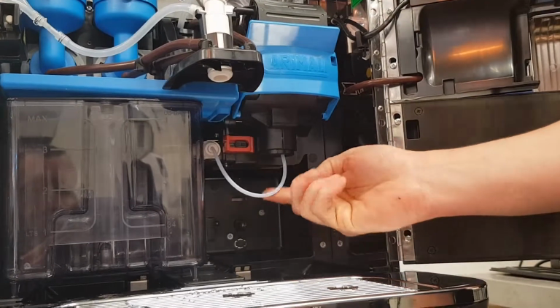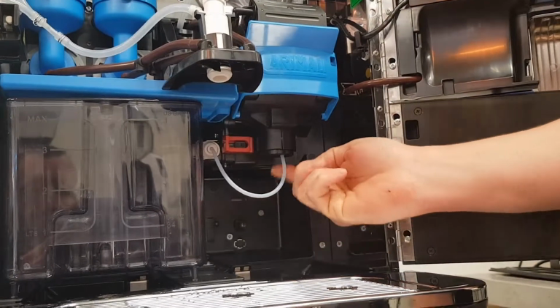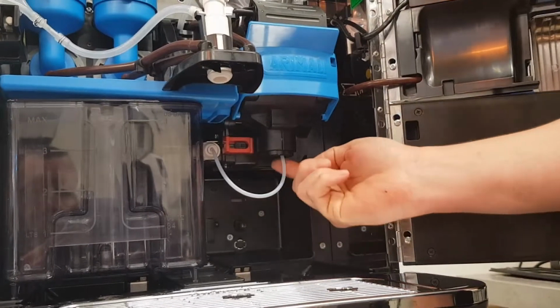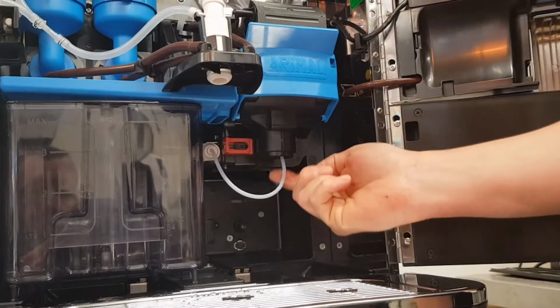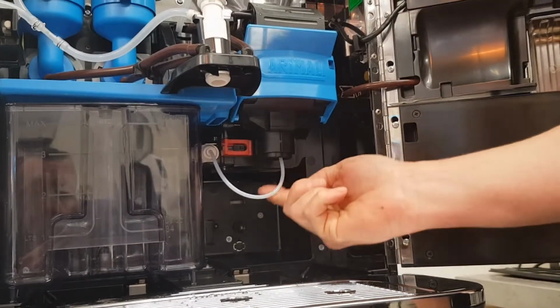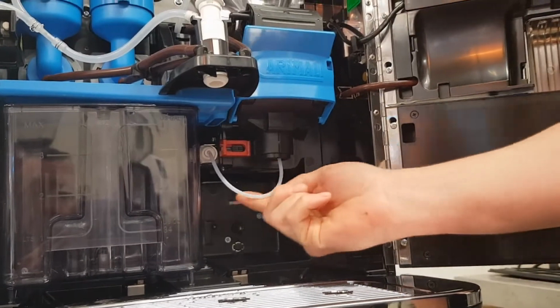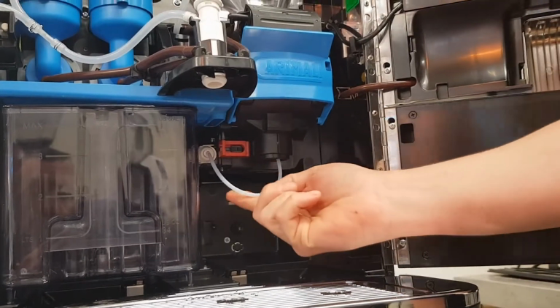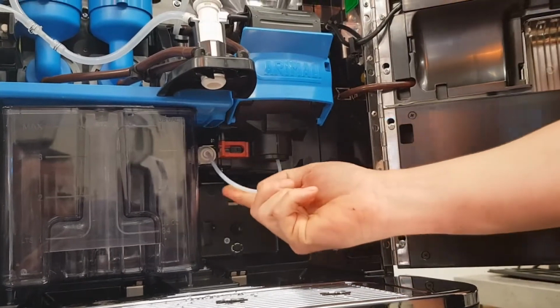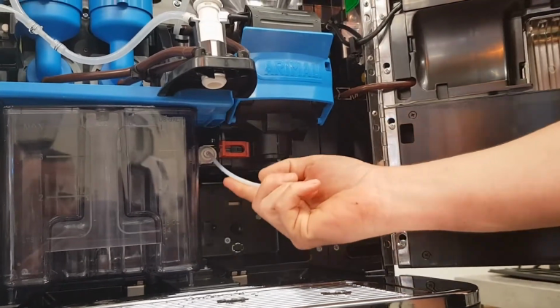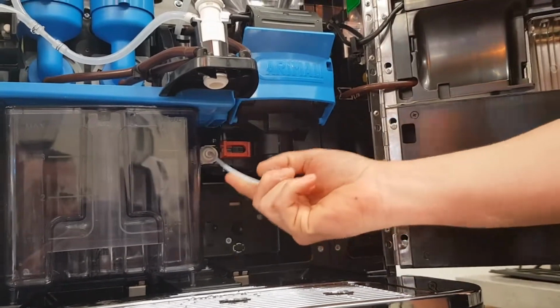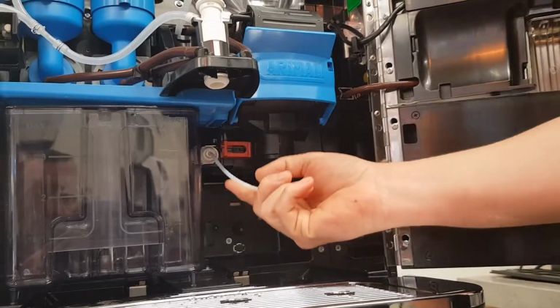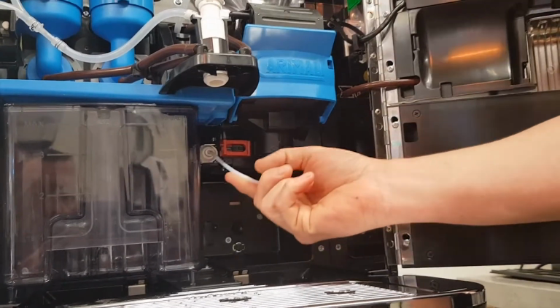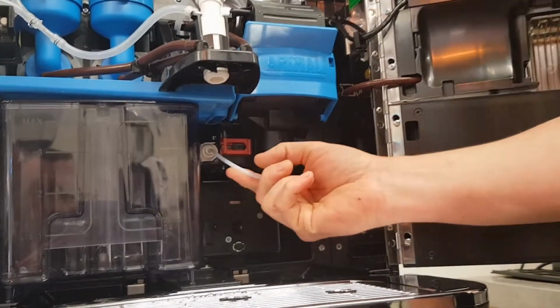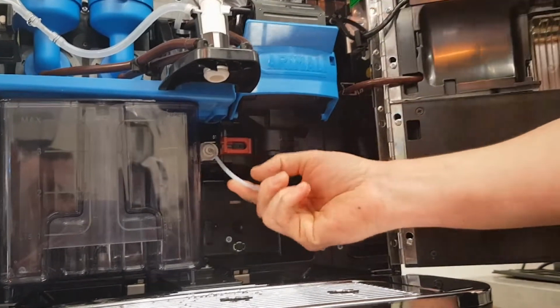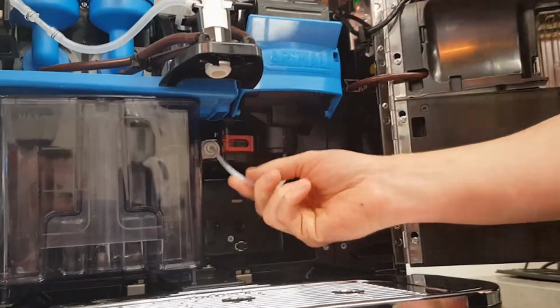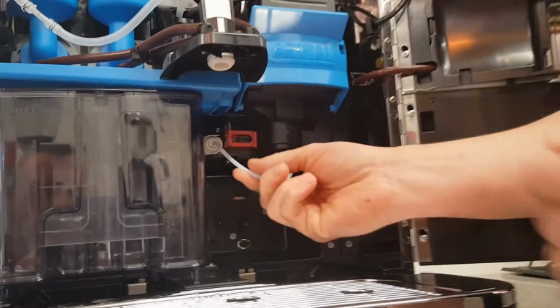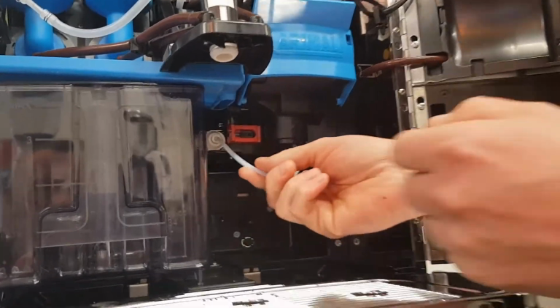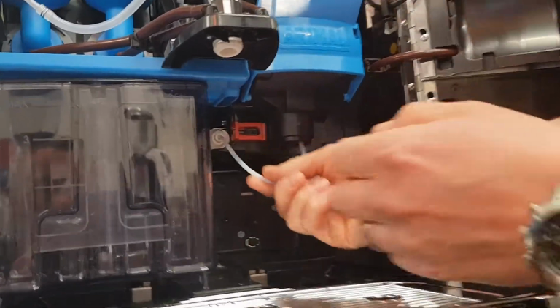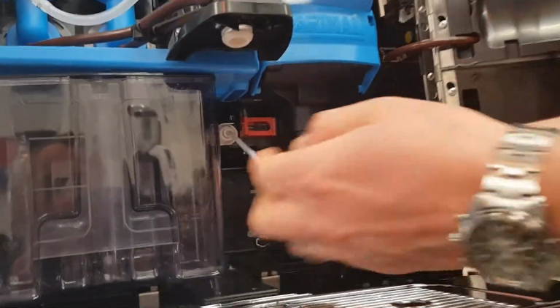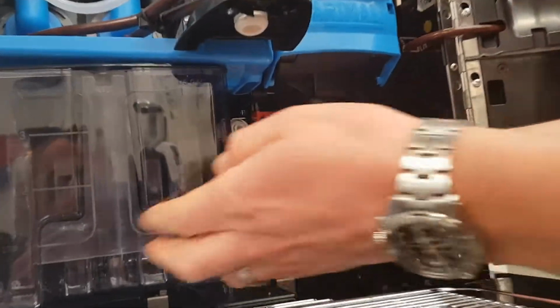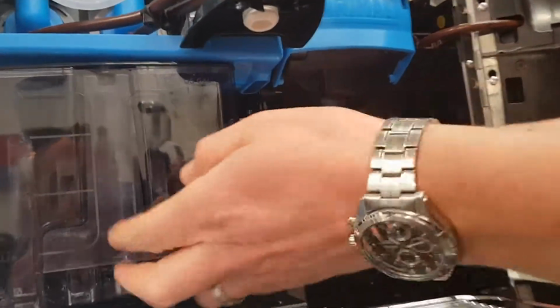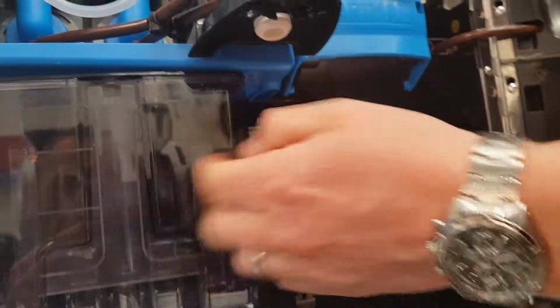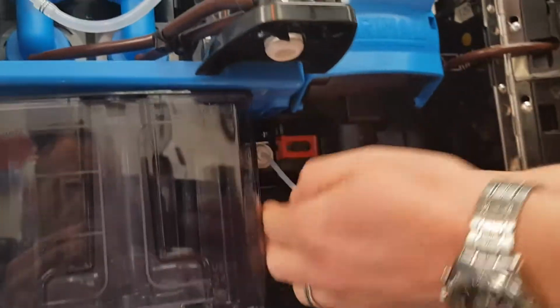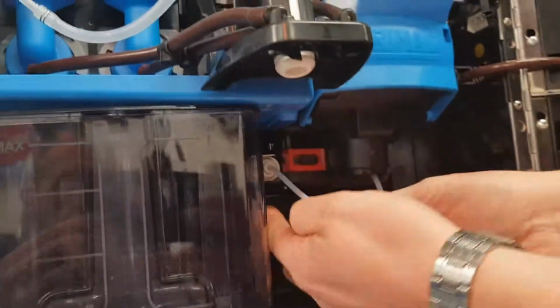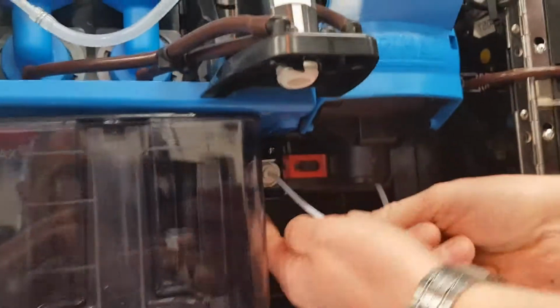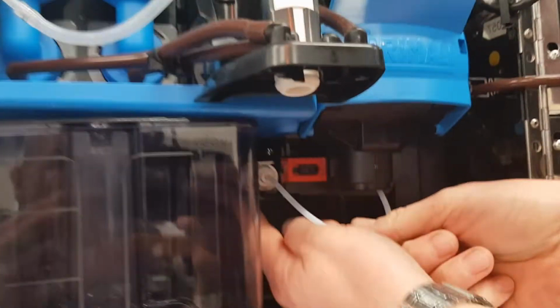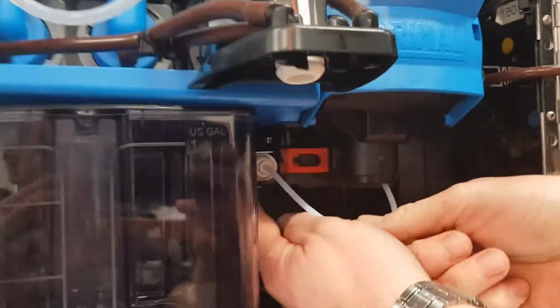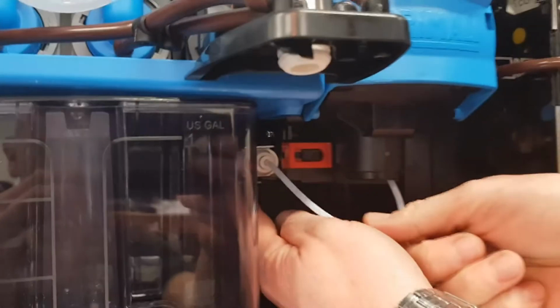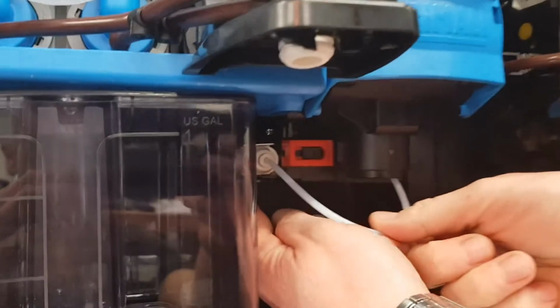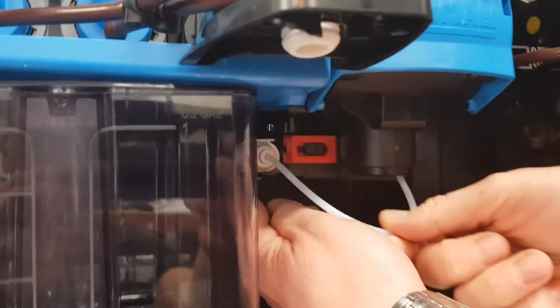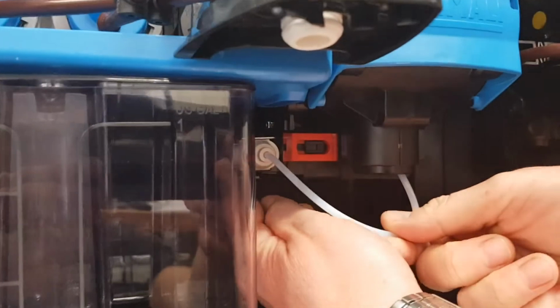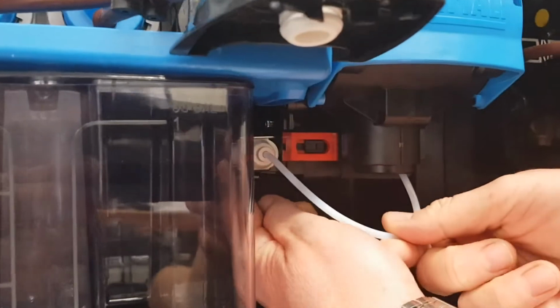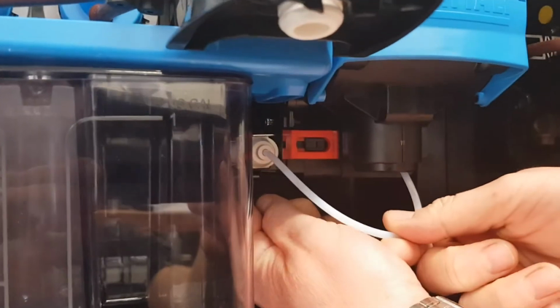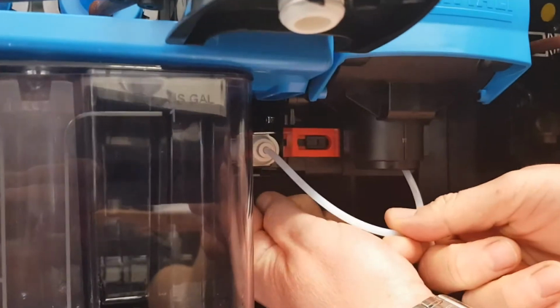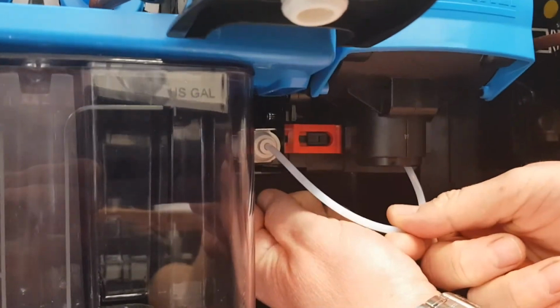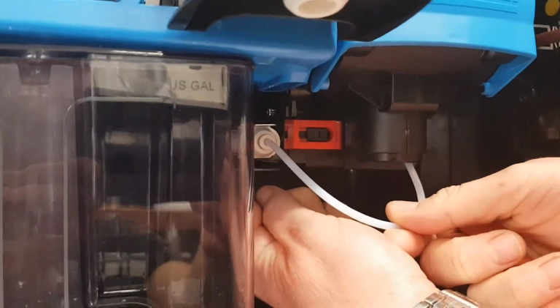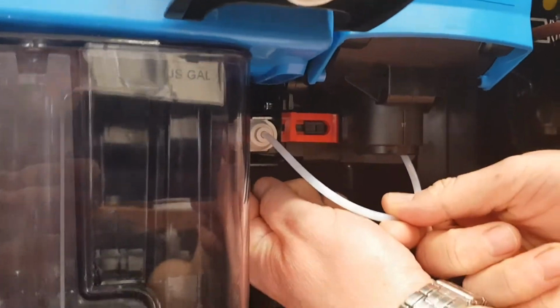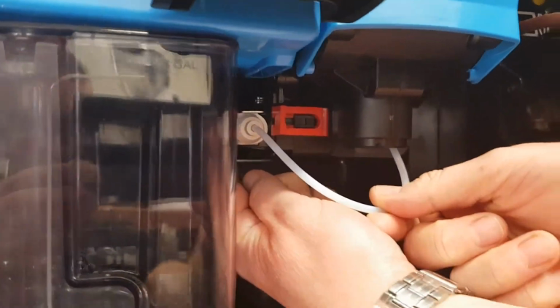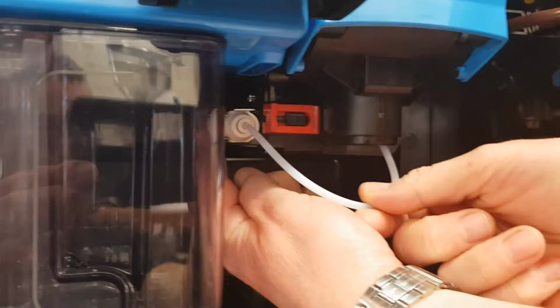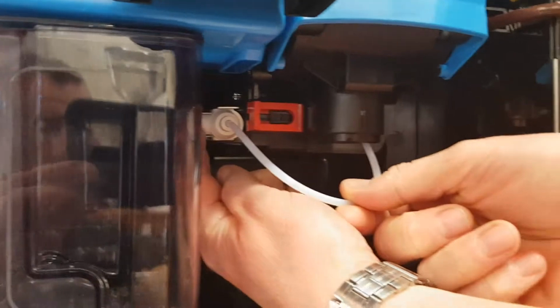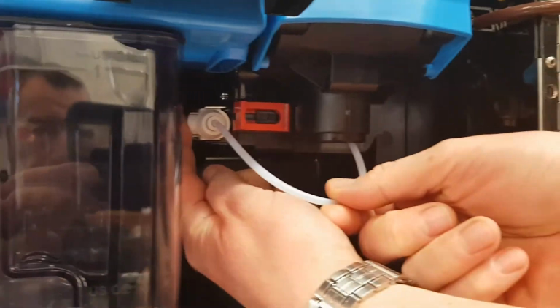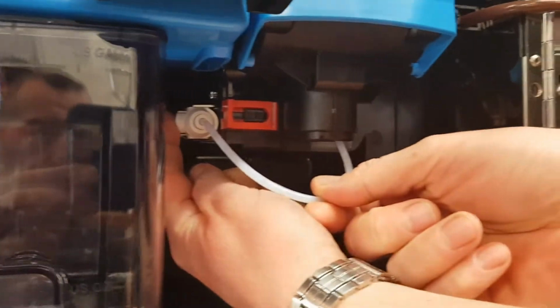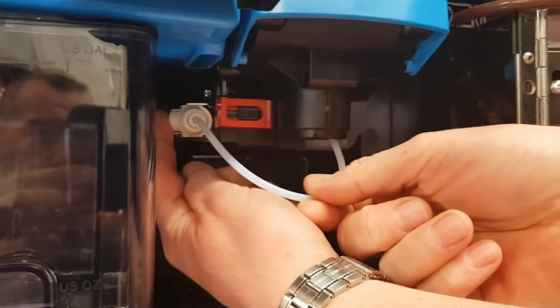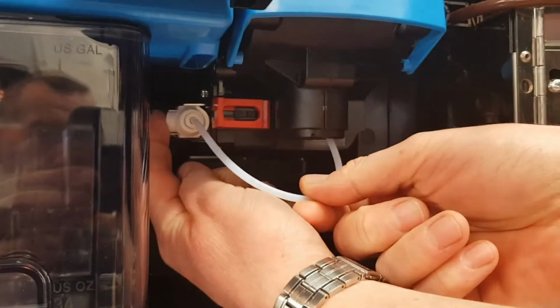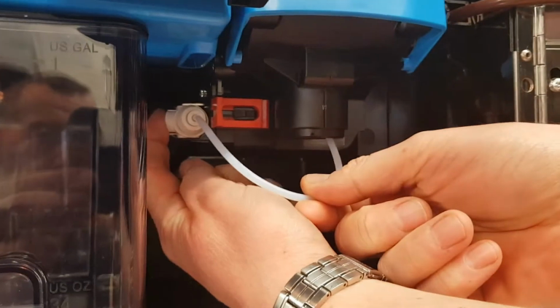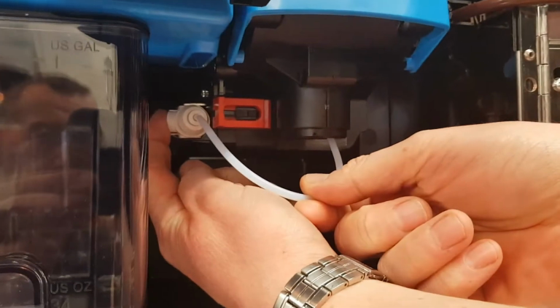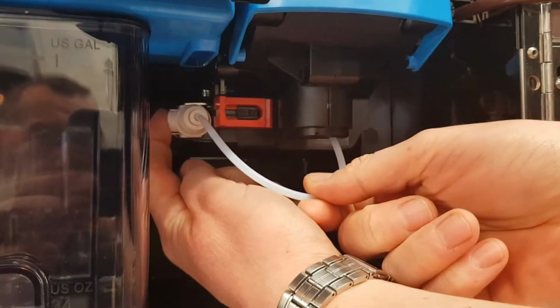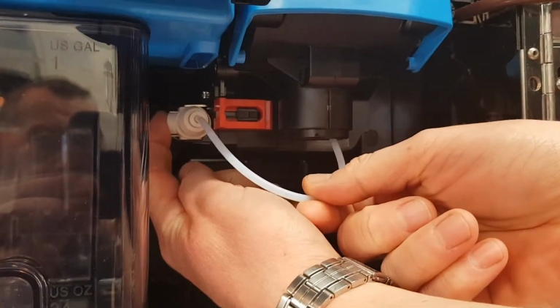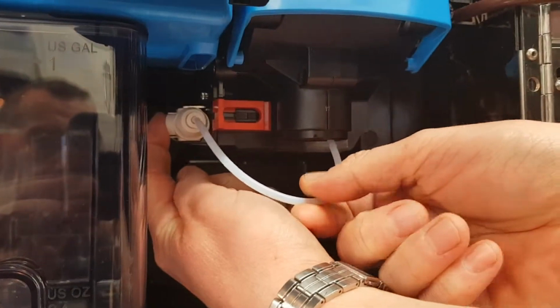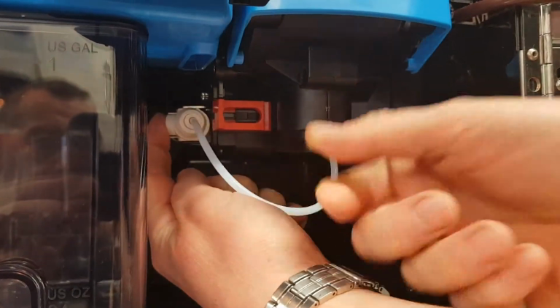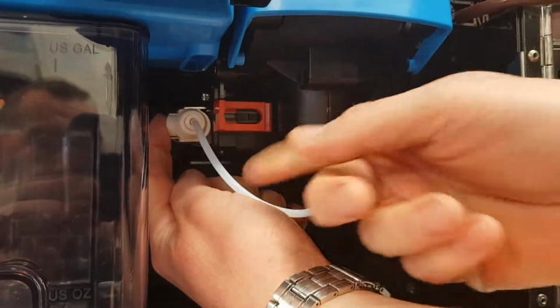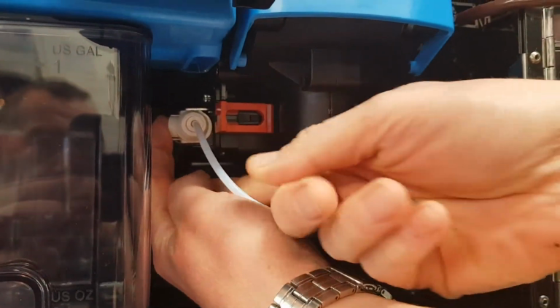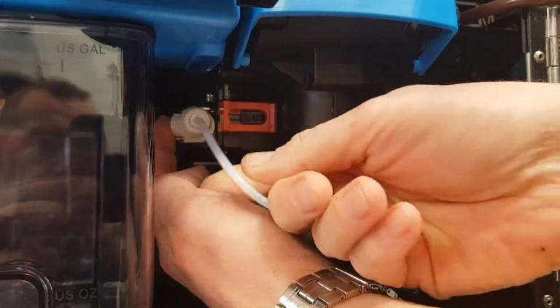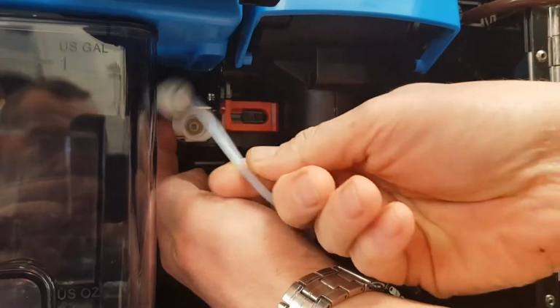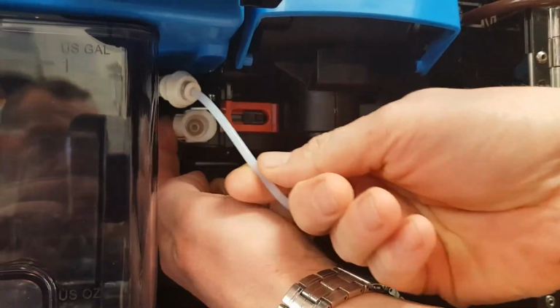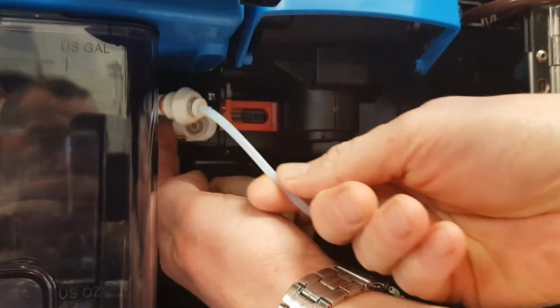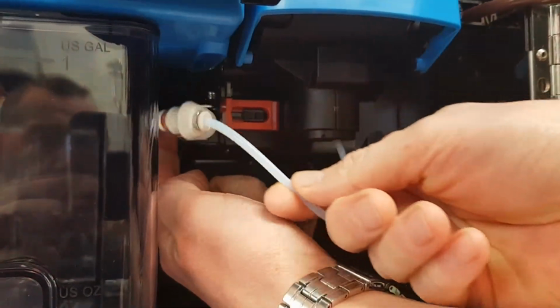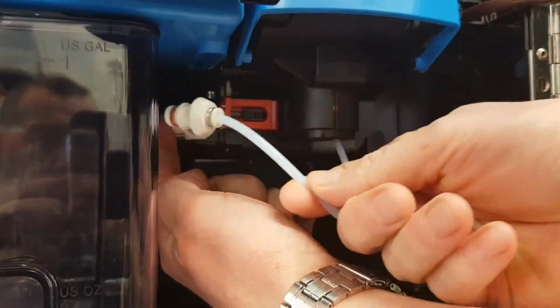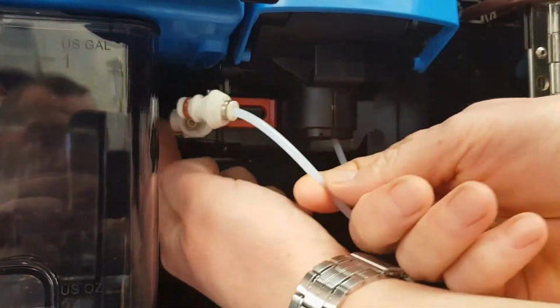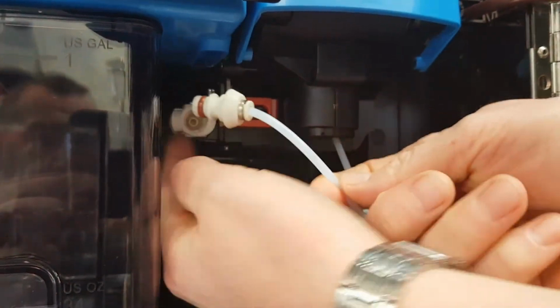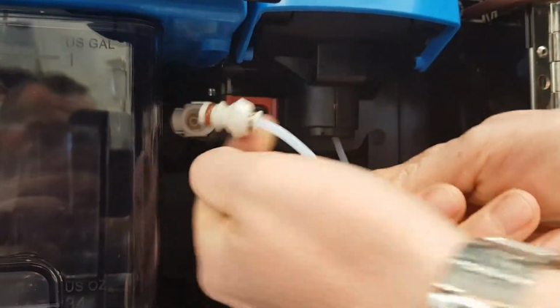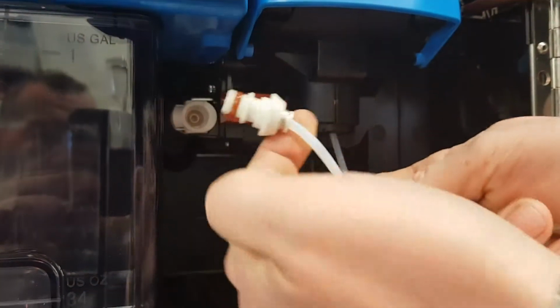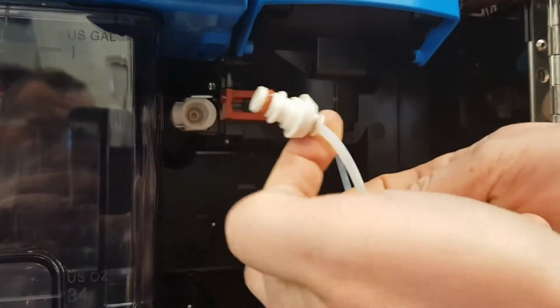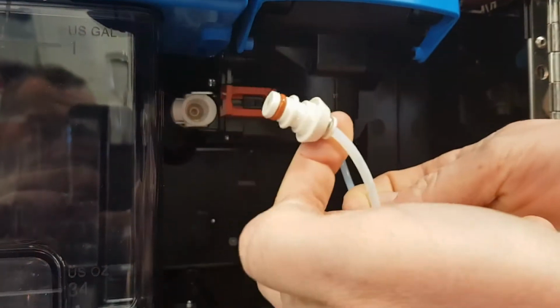And then we follow this pipe, and just to the side, I'm going to press in to remove the pipe.